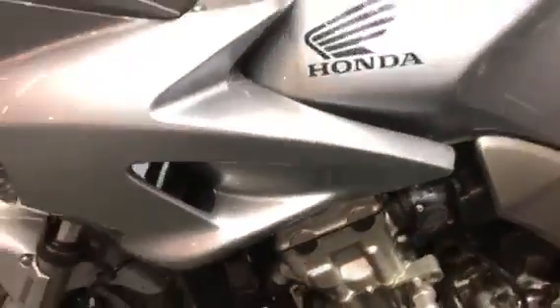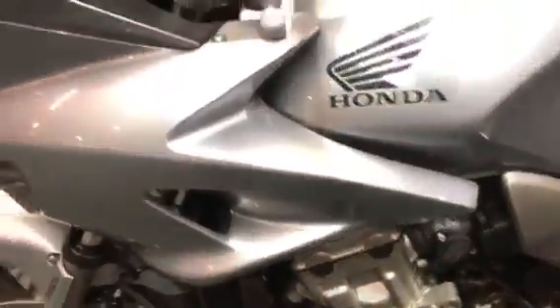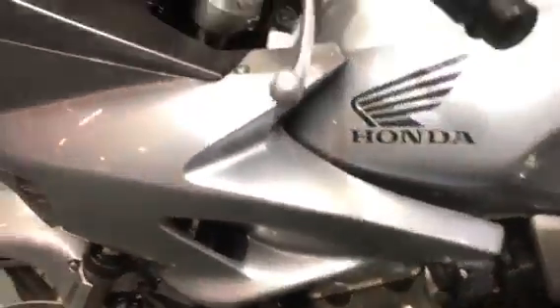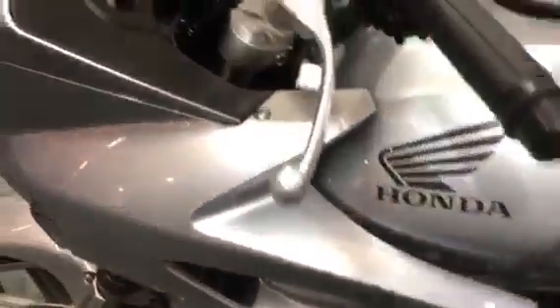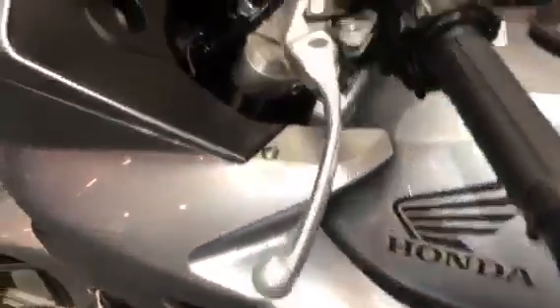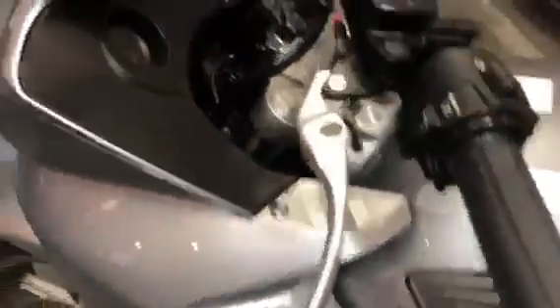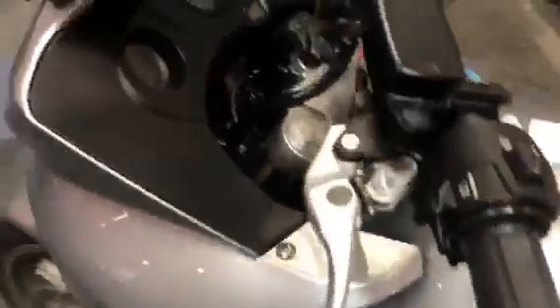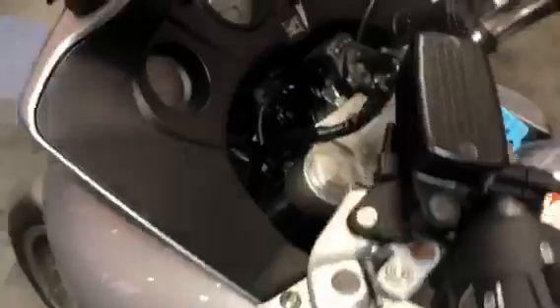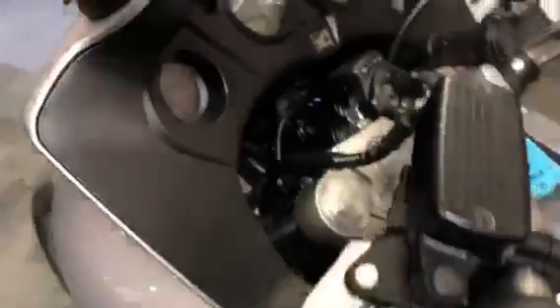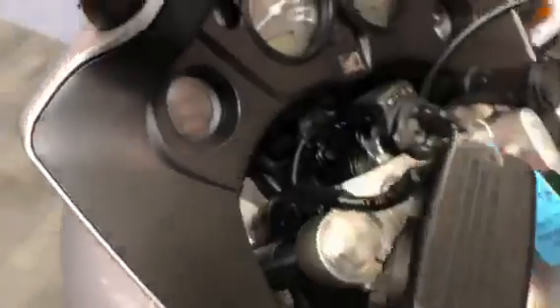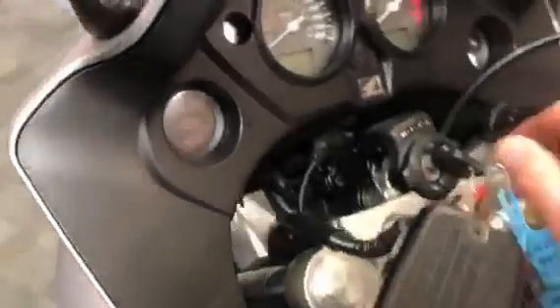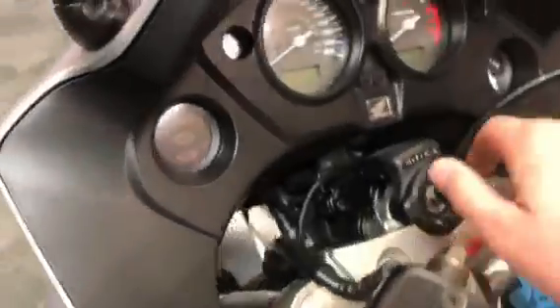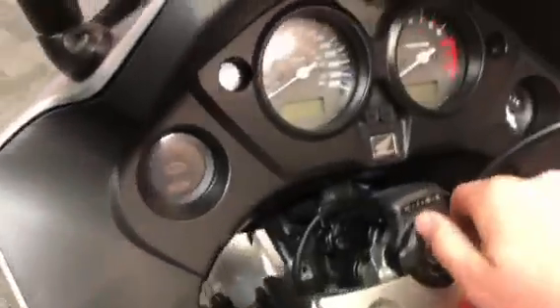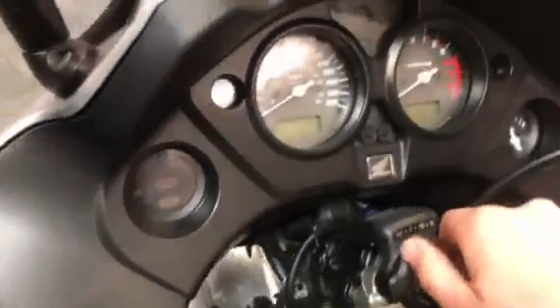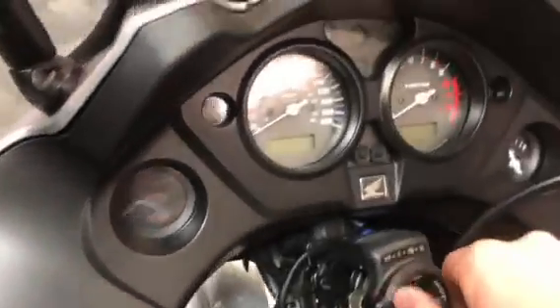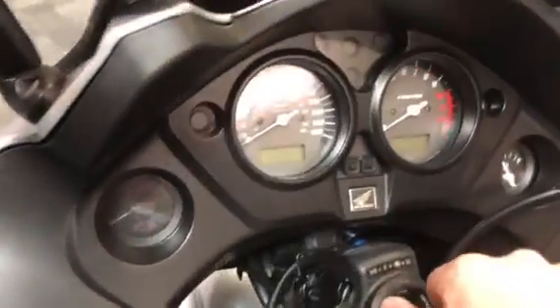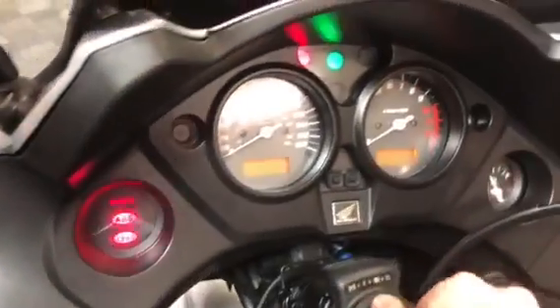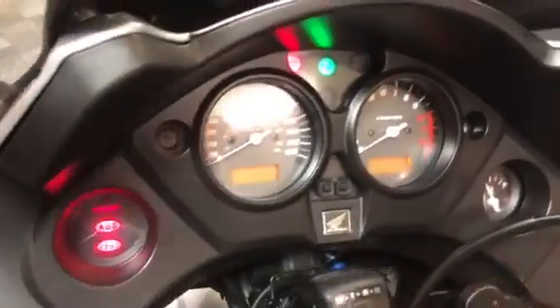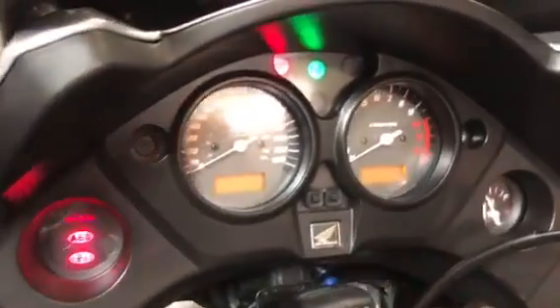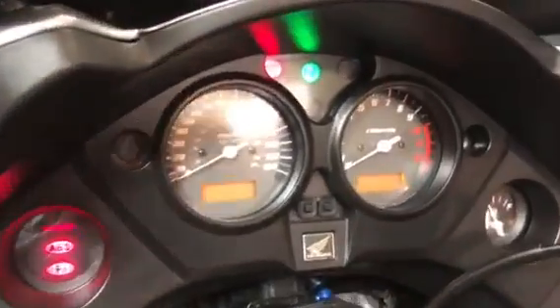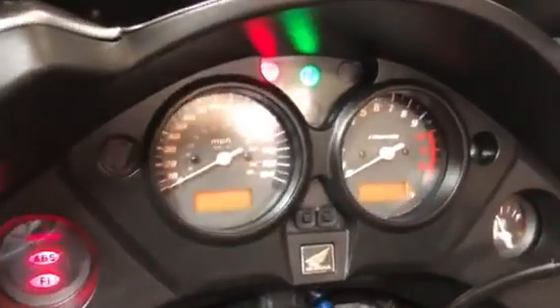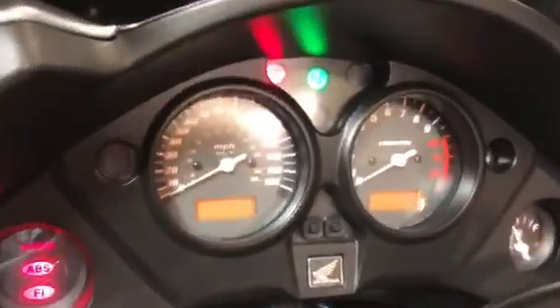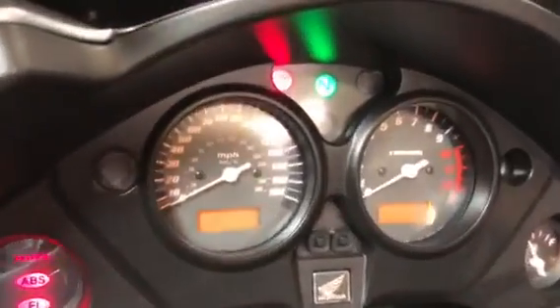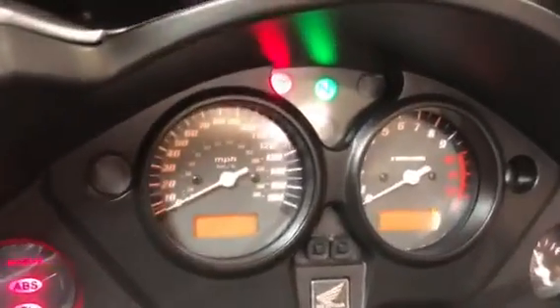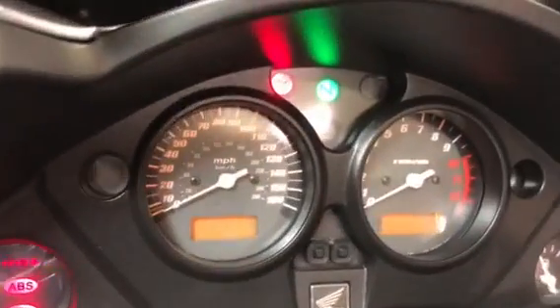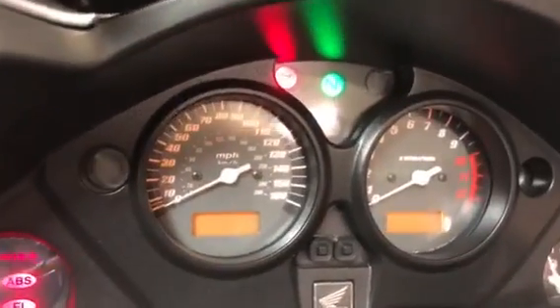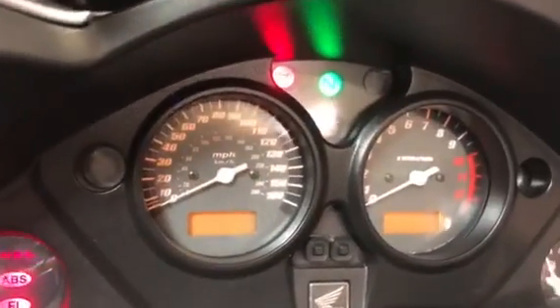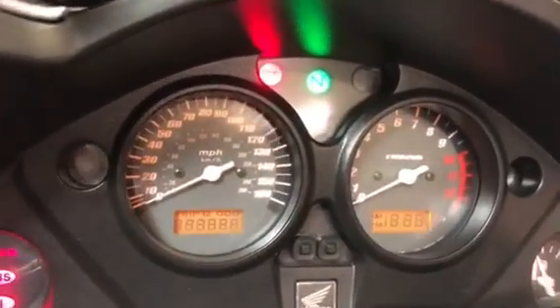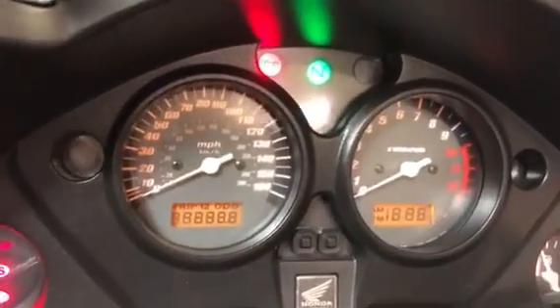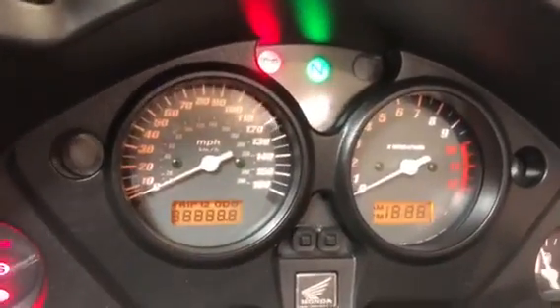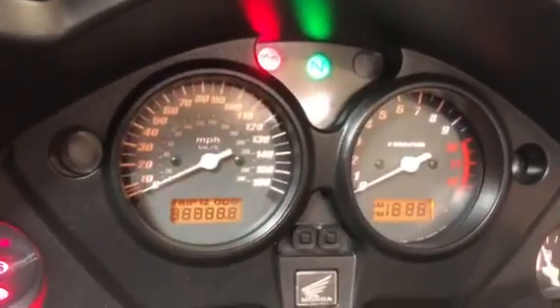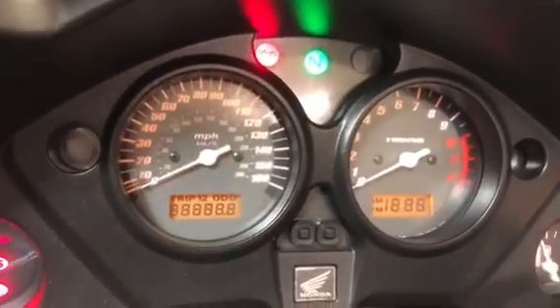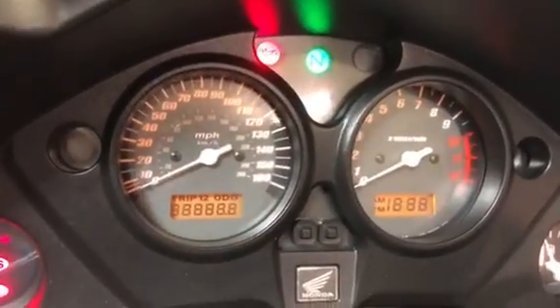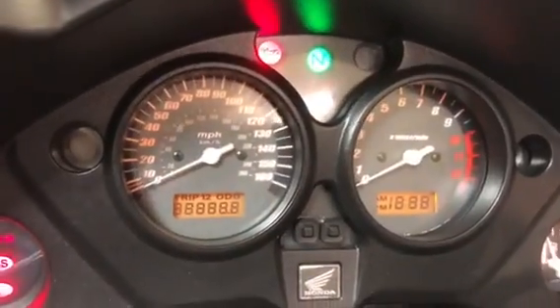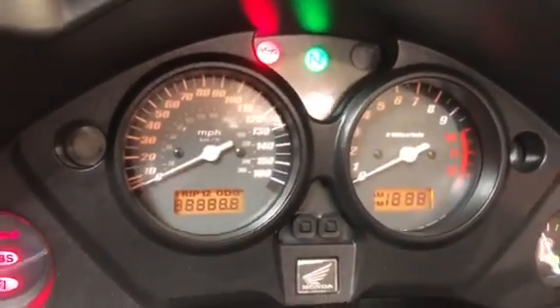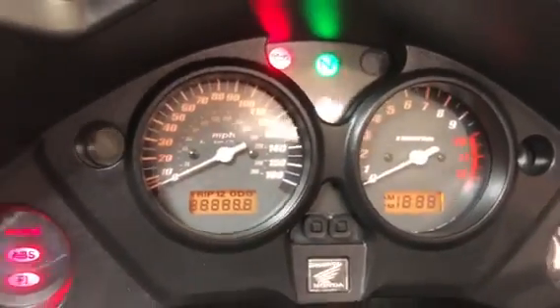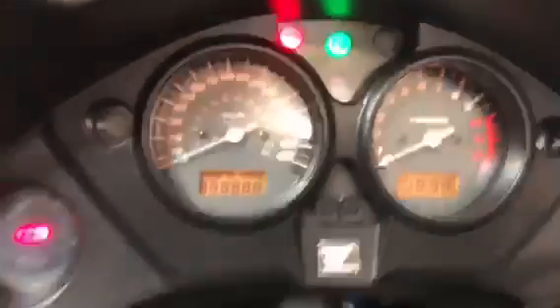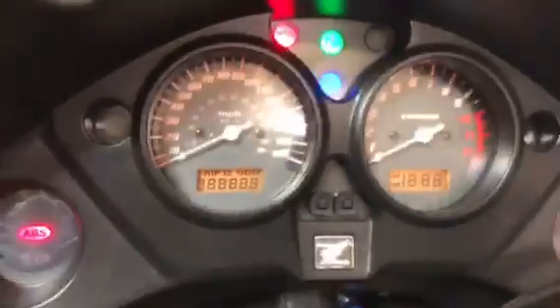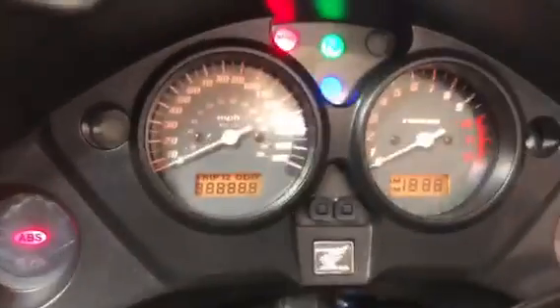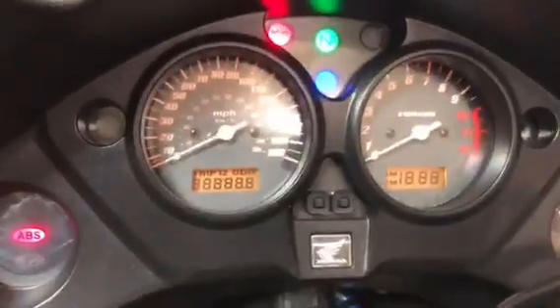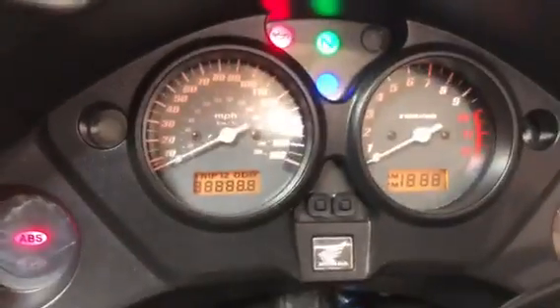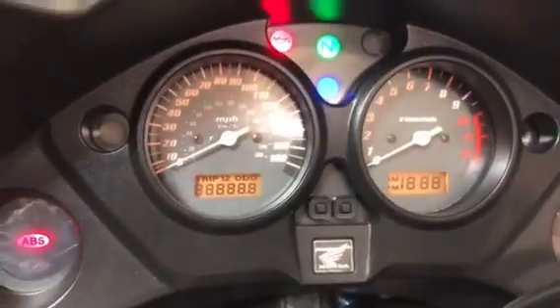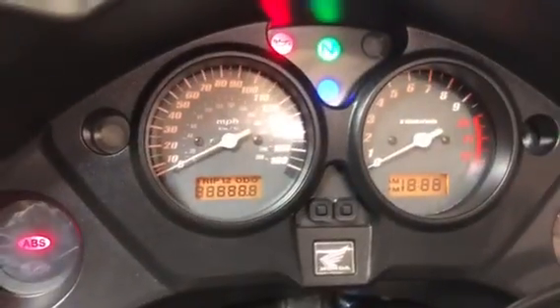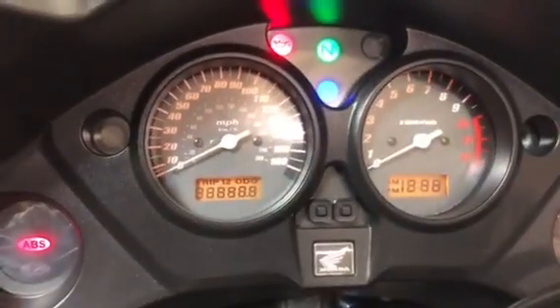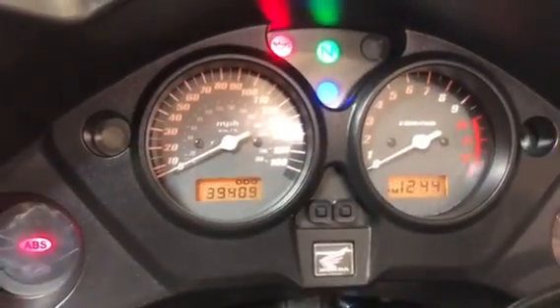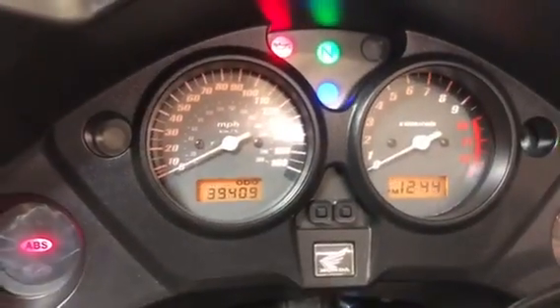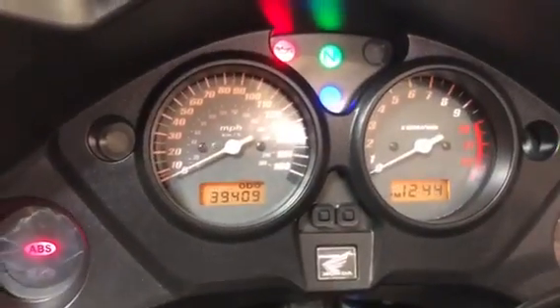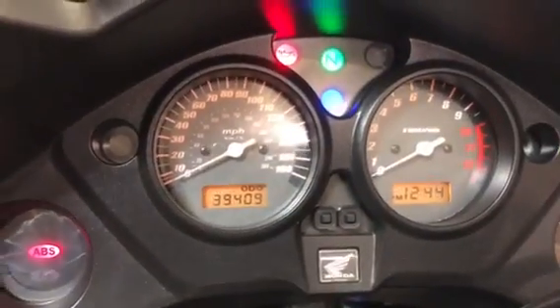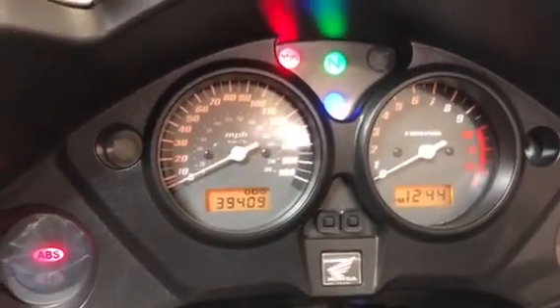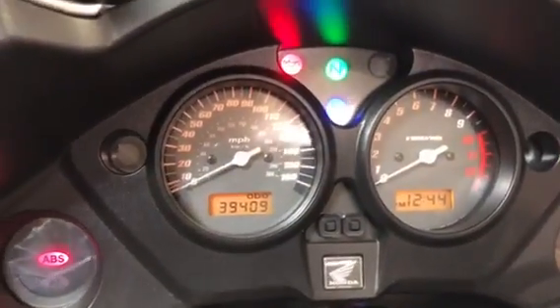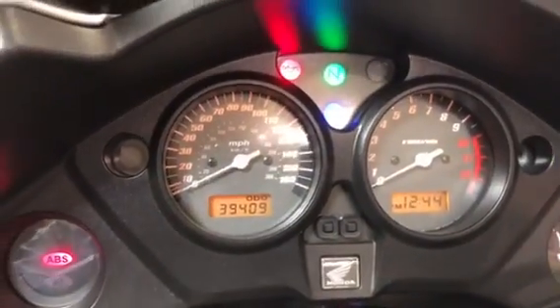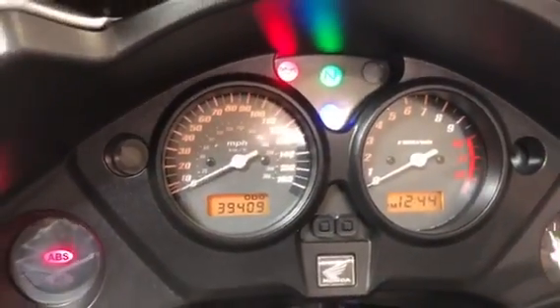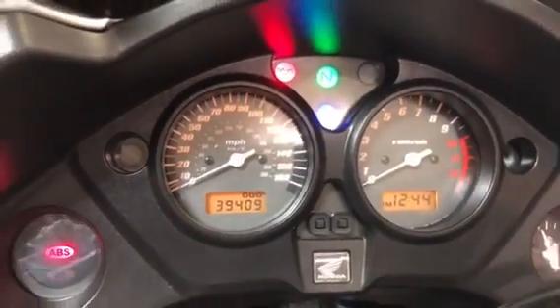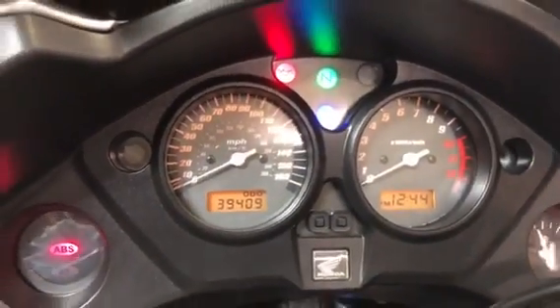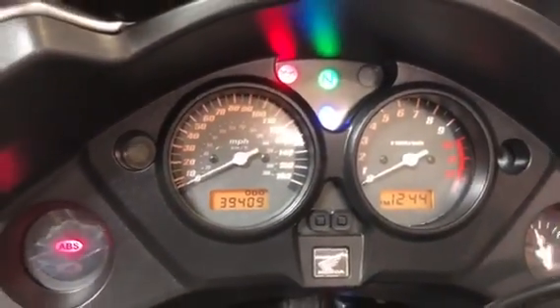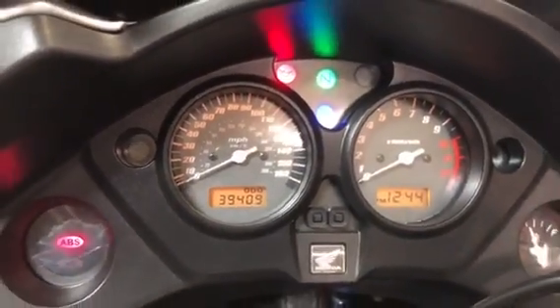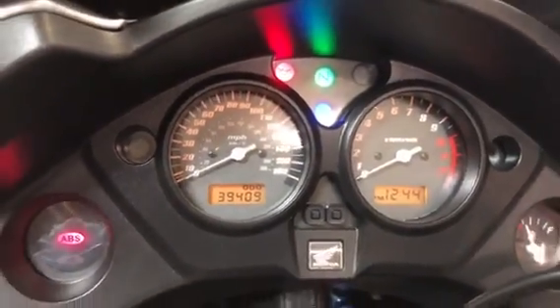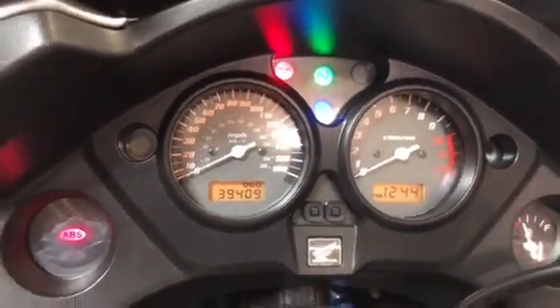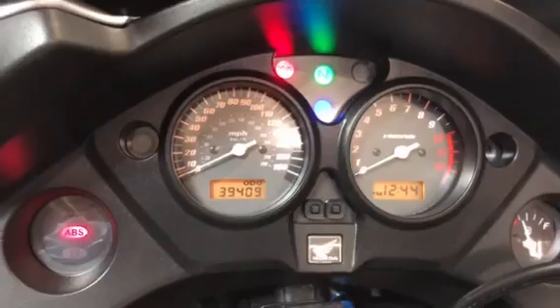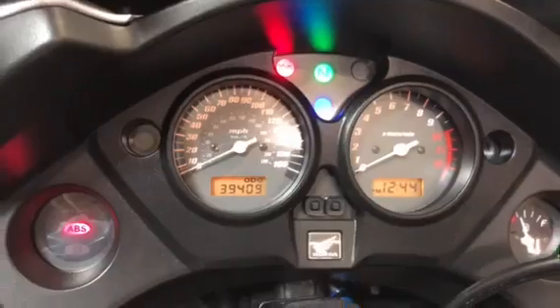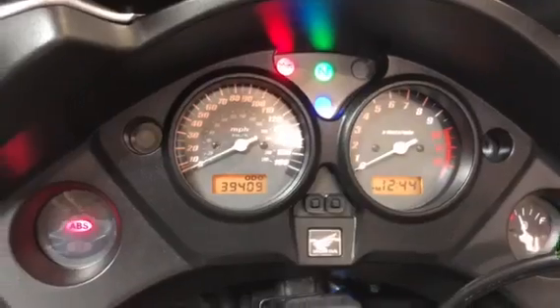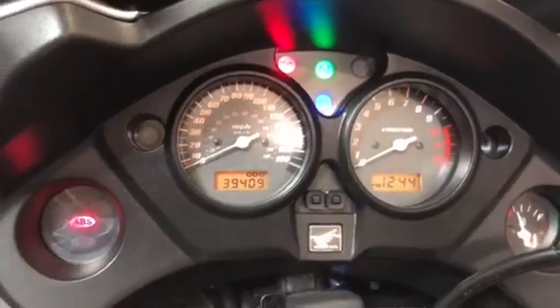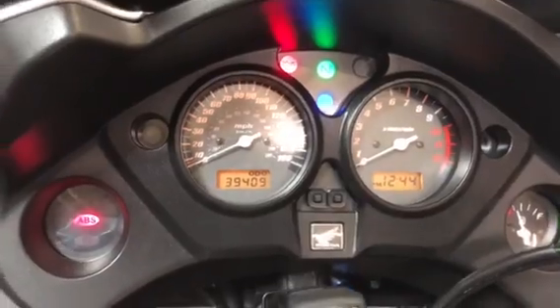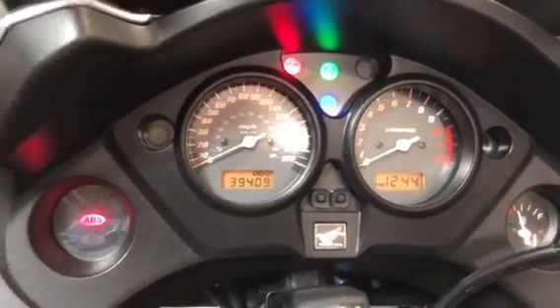Alright, so we'll have a quick look at the dash. Showing now on the clocks as 39,409 miles.